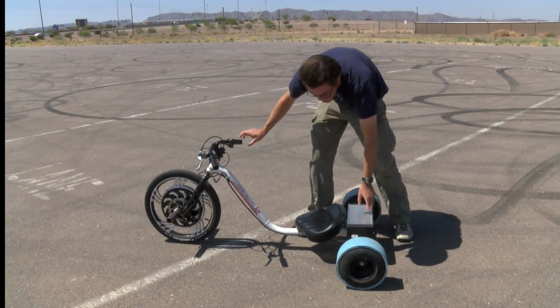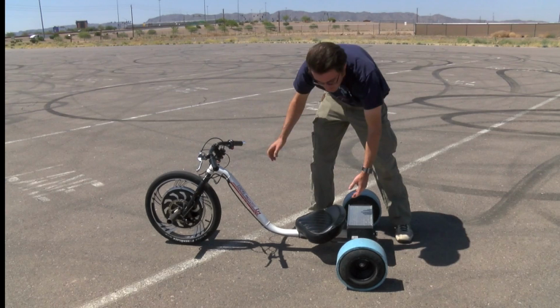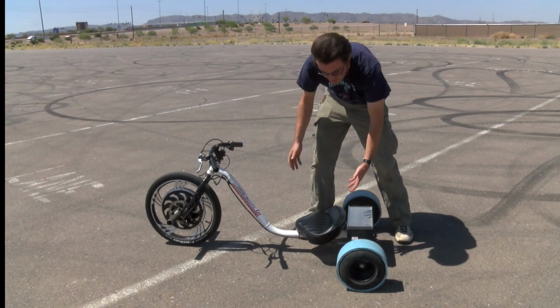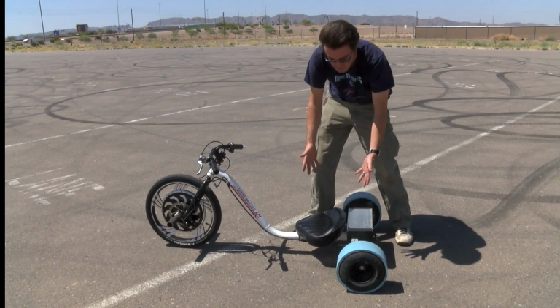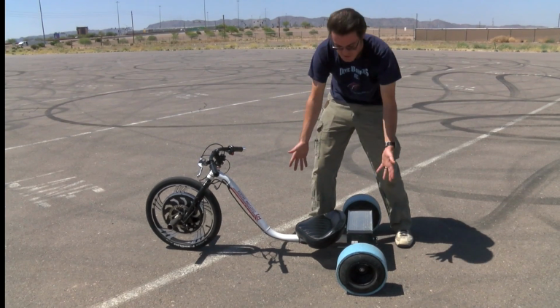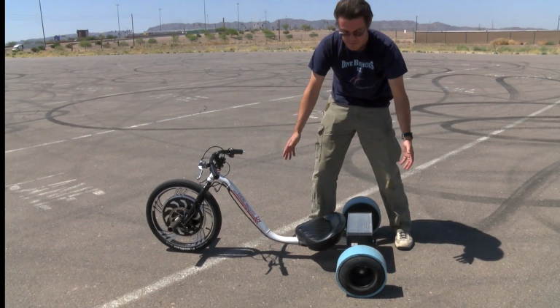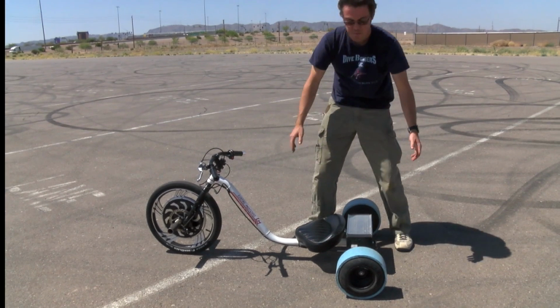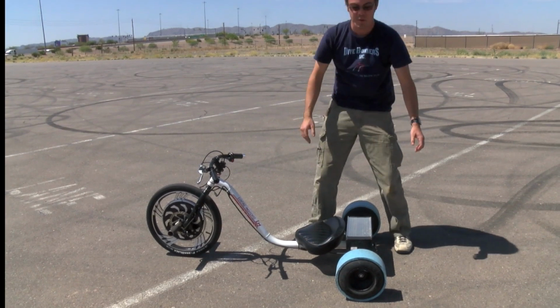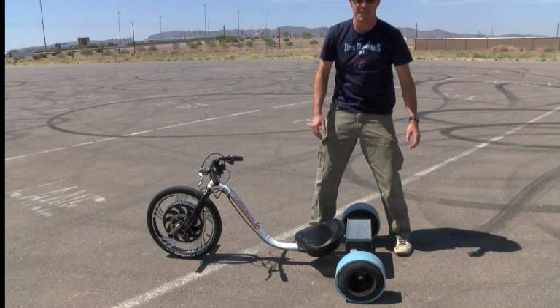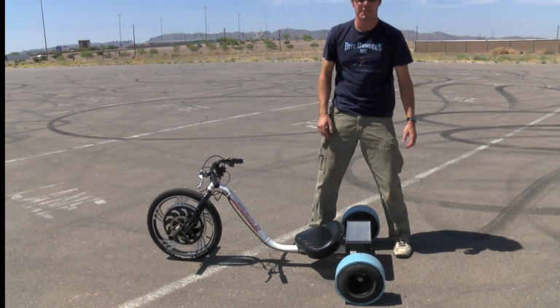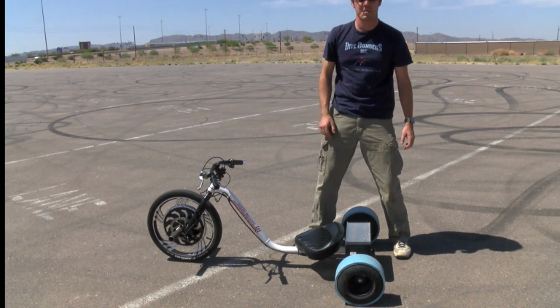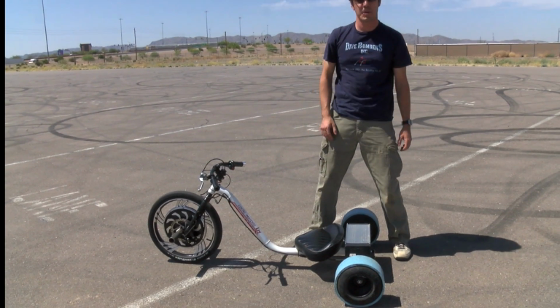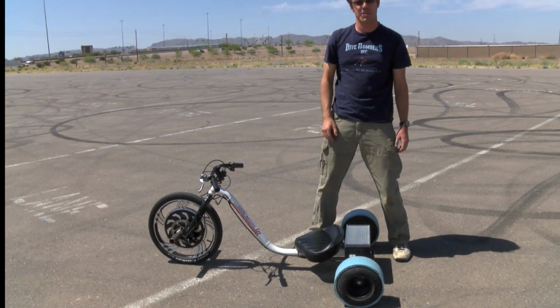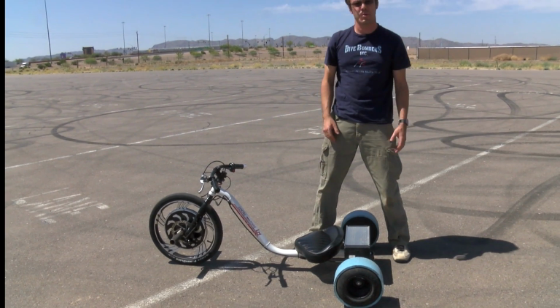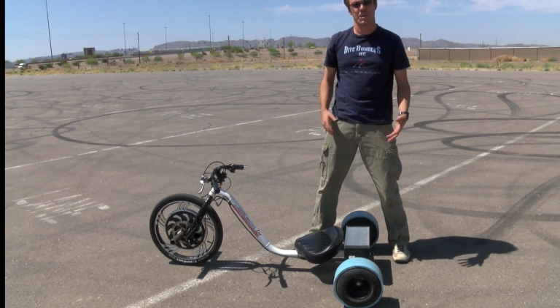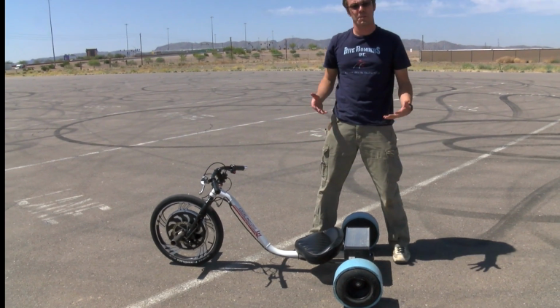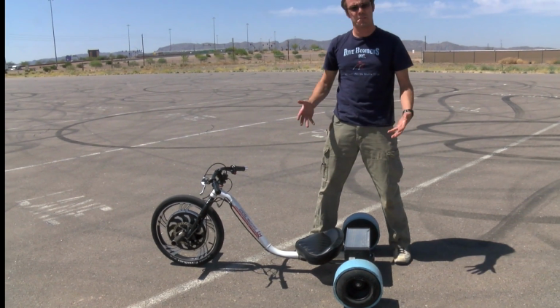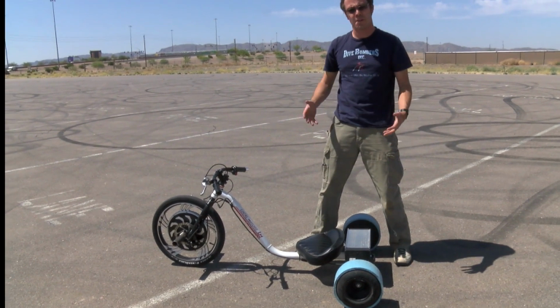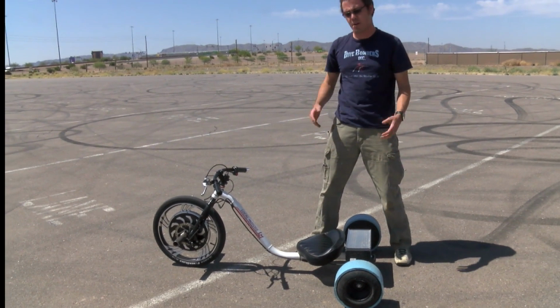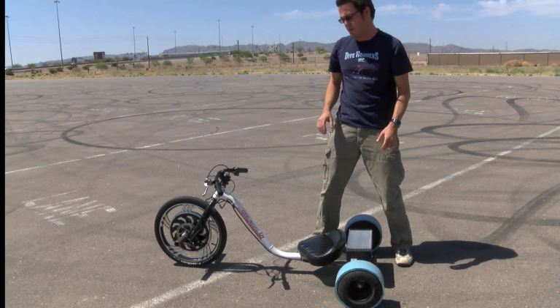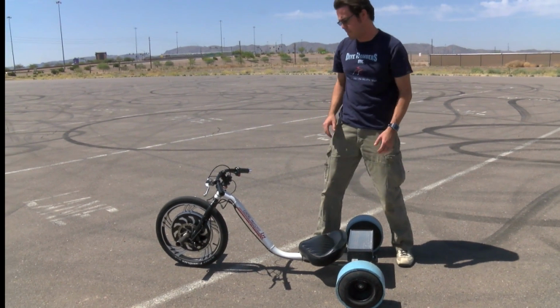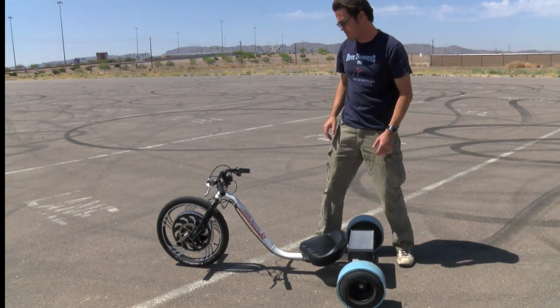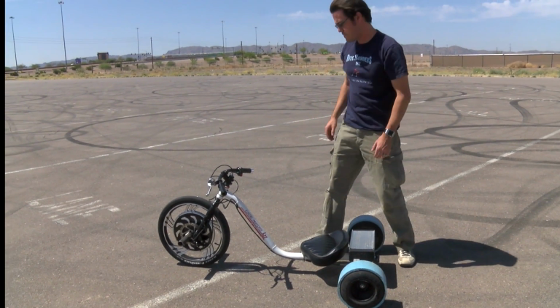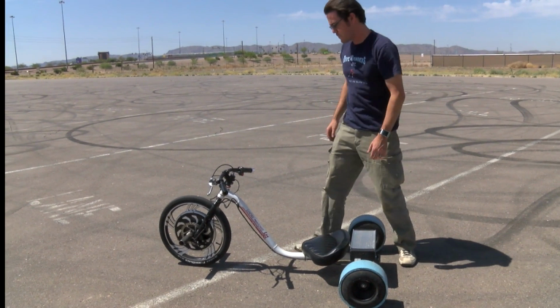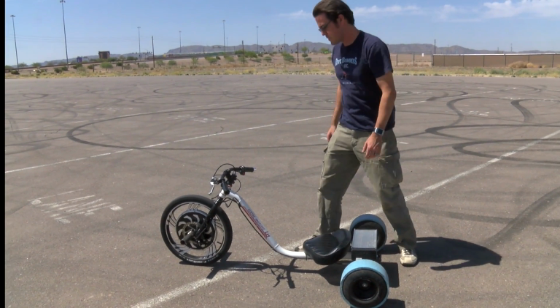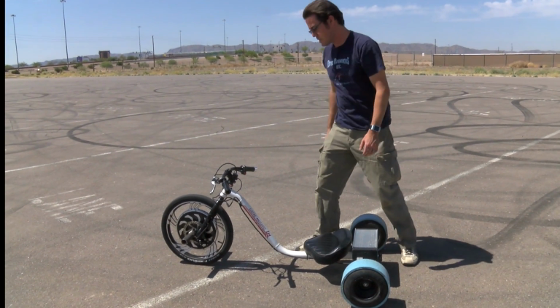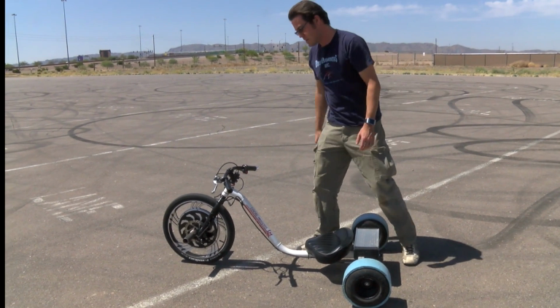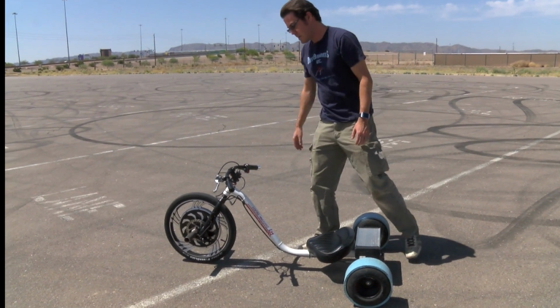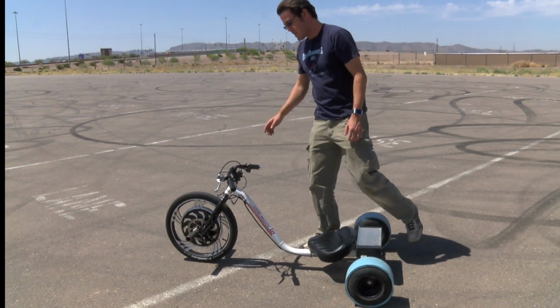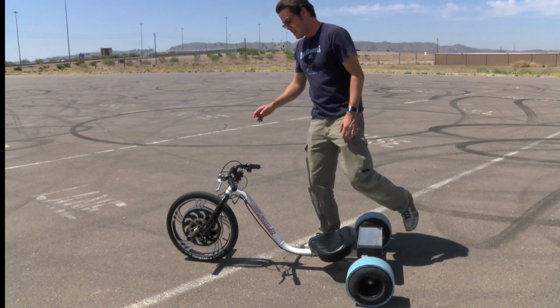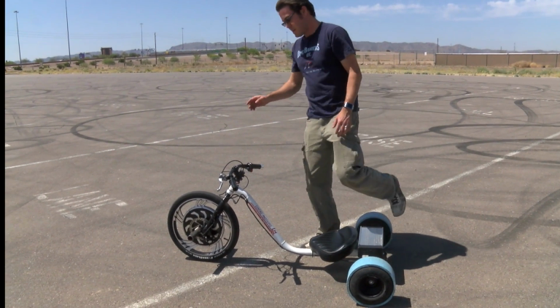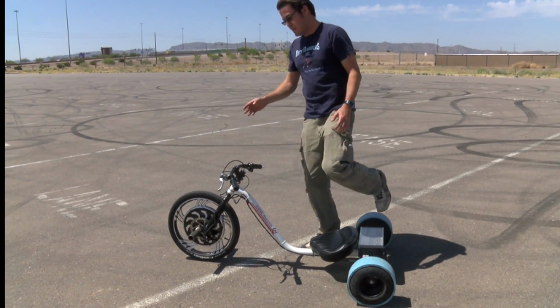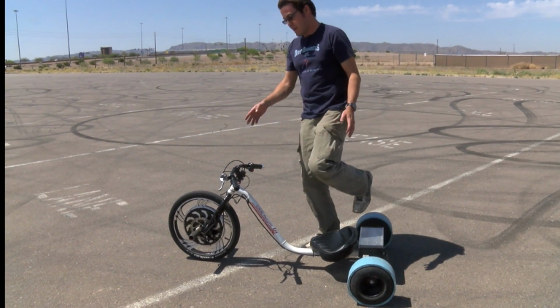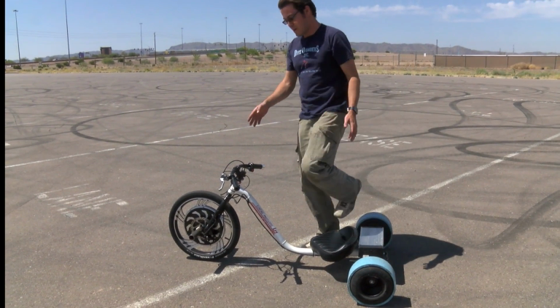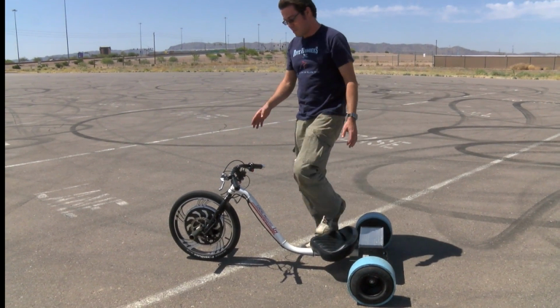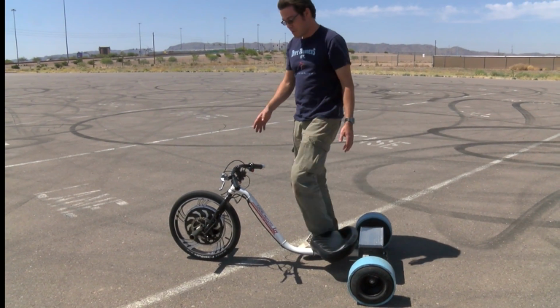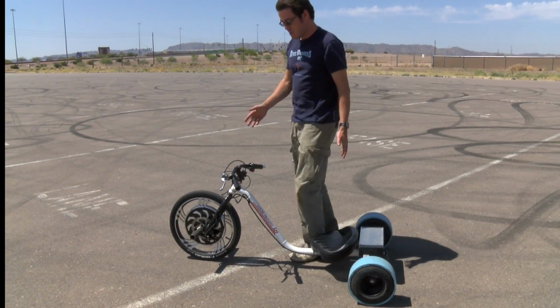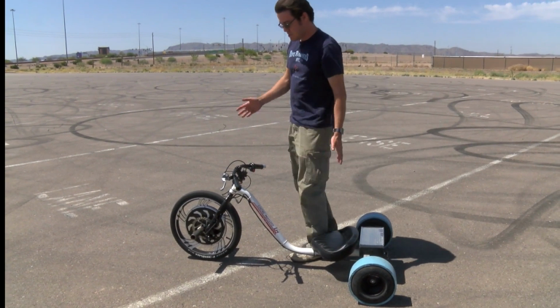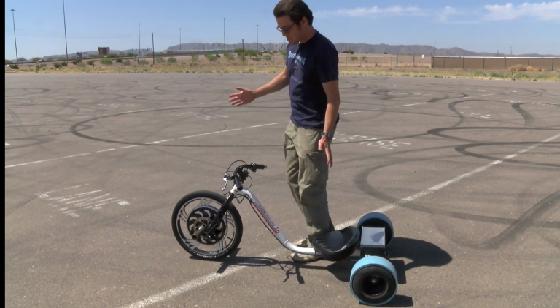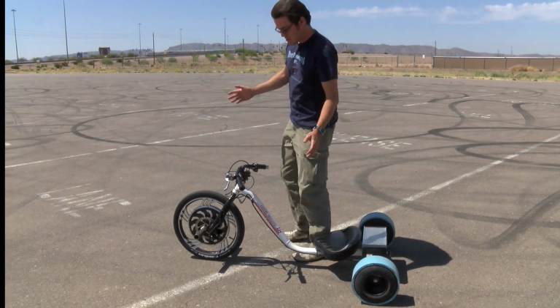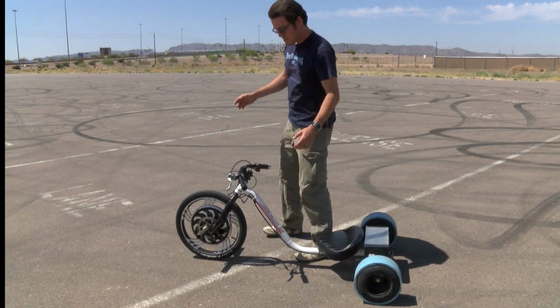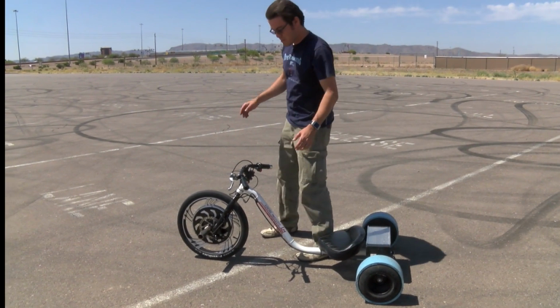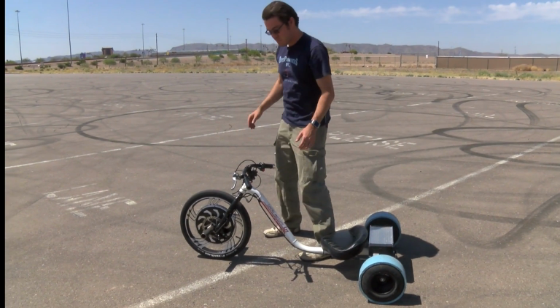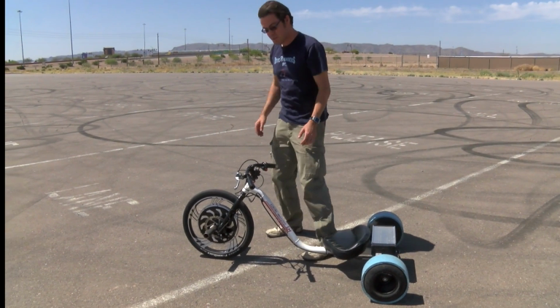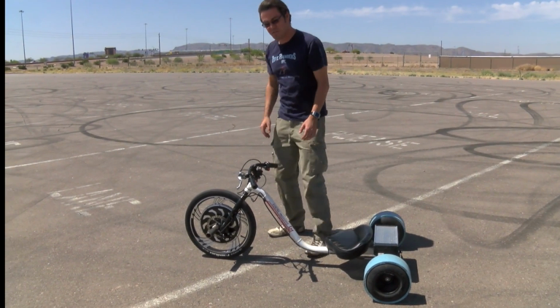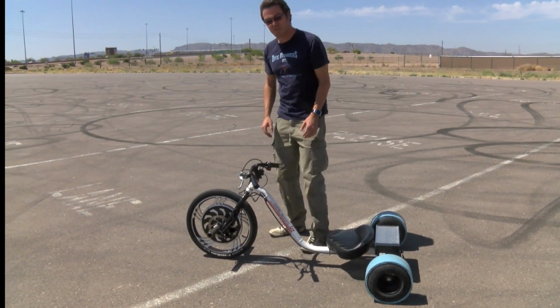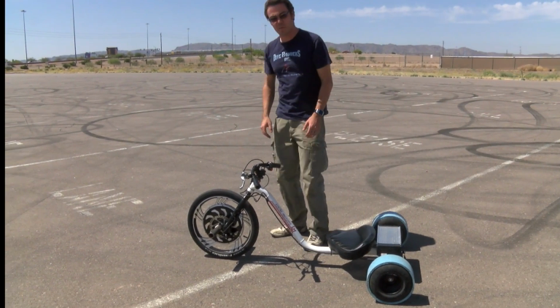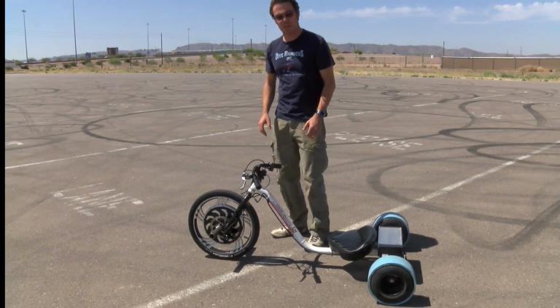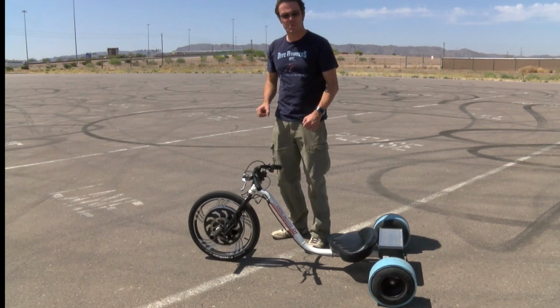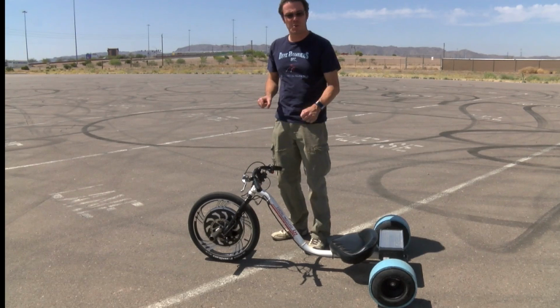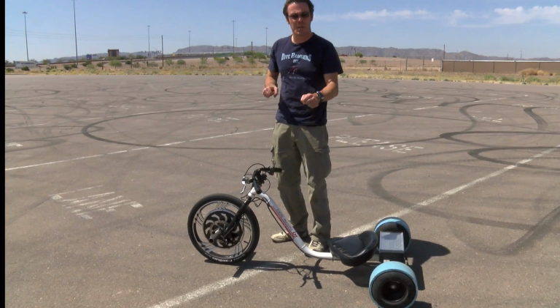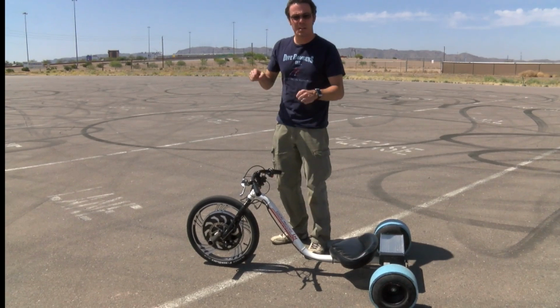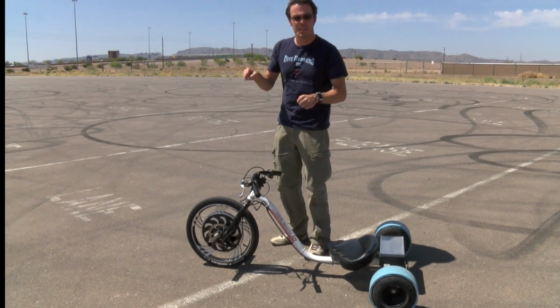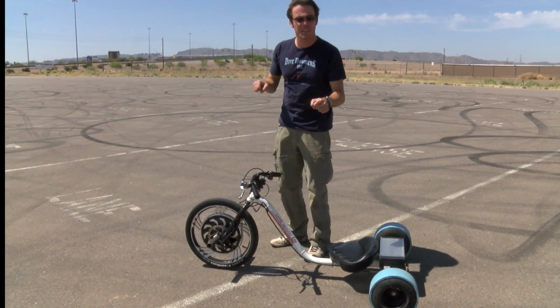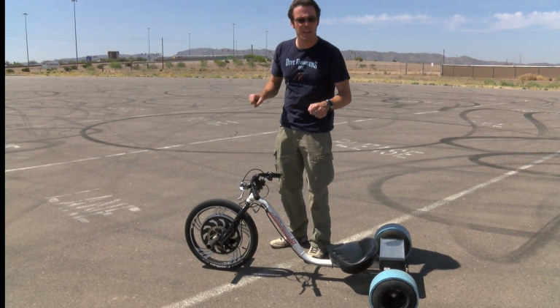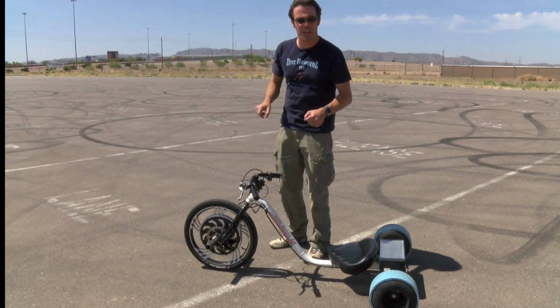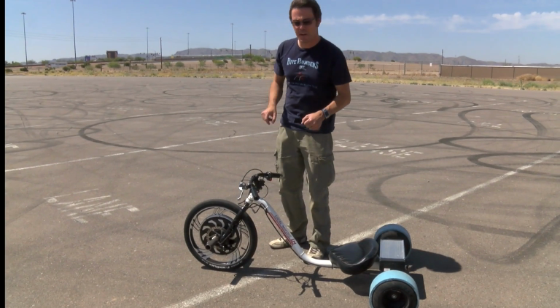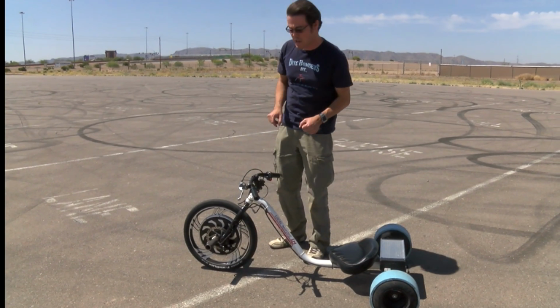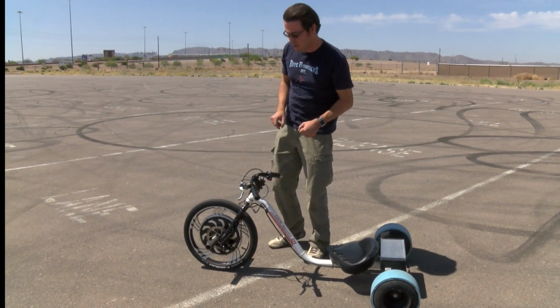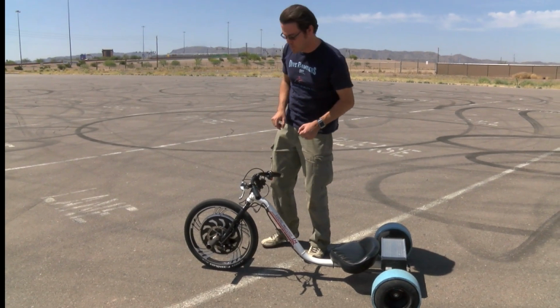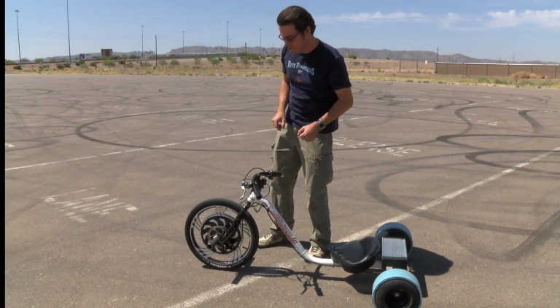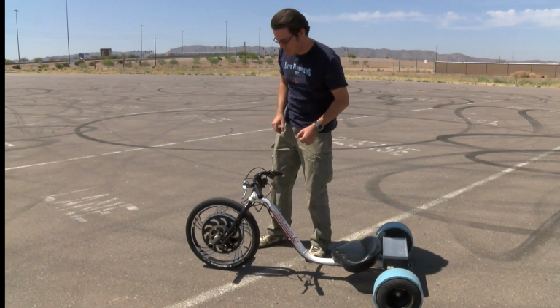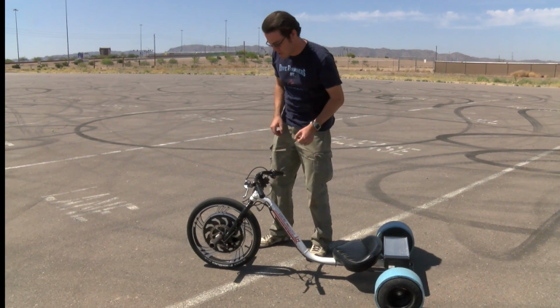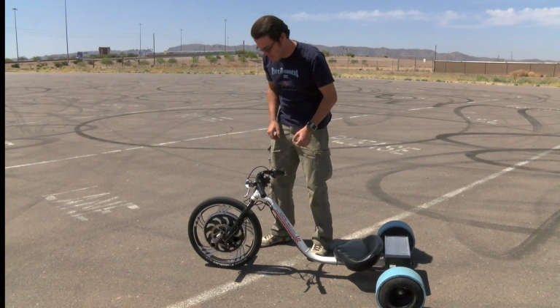Your seat — pretty self-explanatory, you sit on it. Handlebars — pretty self-explanatory, they help you steer.